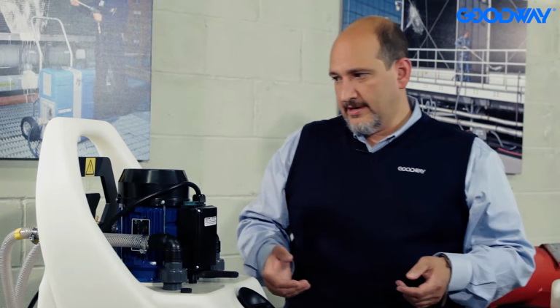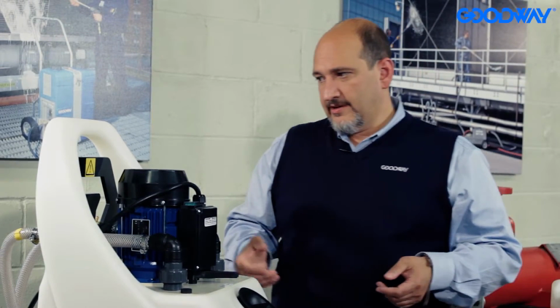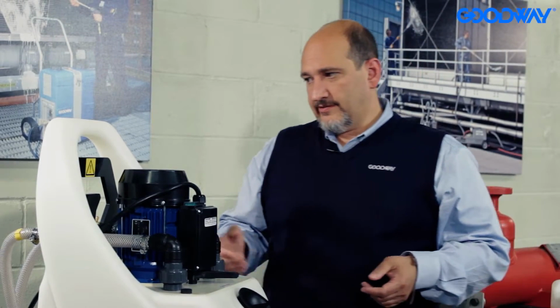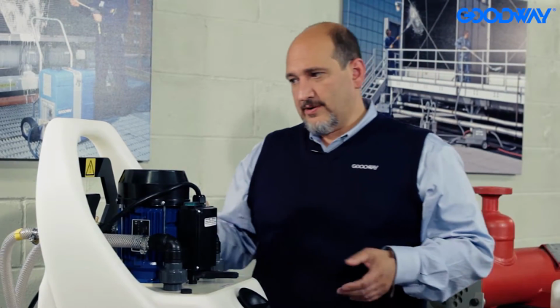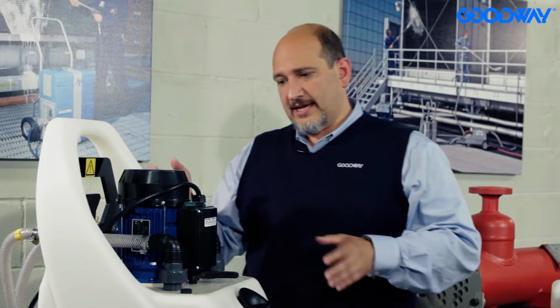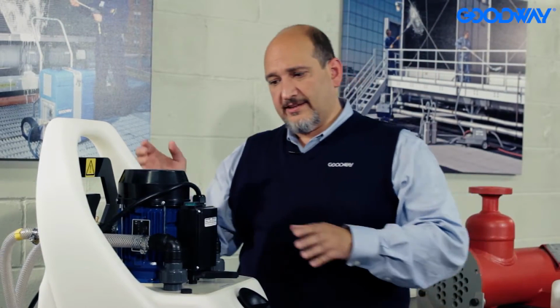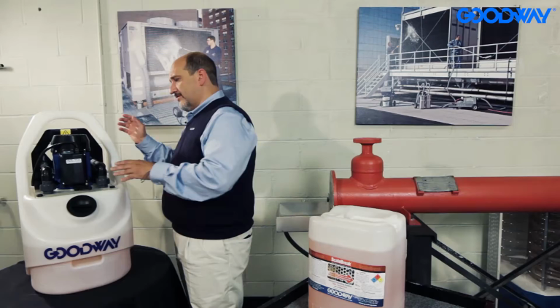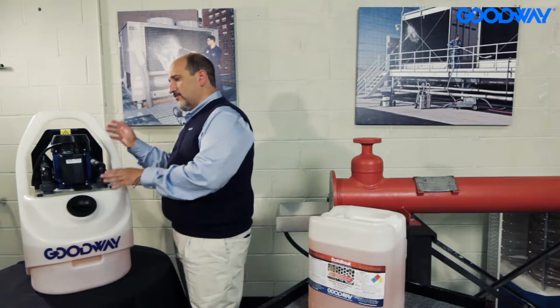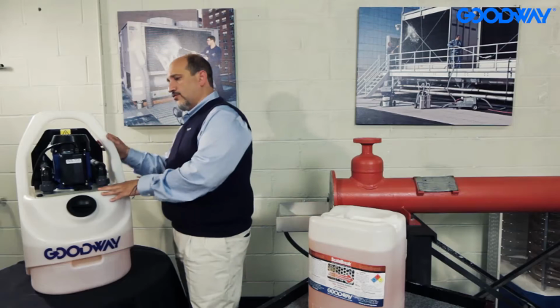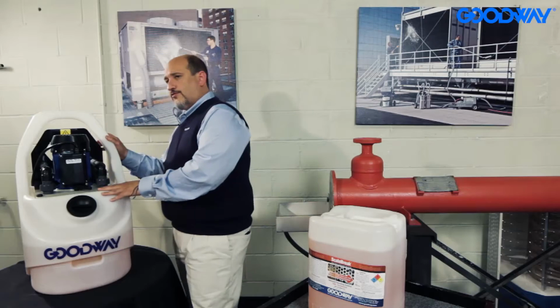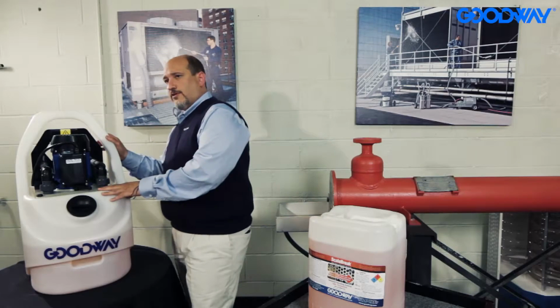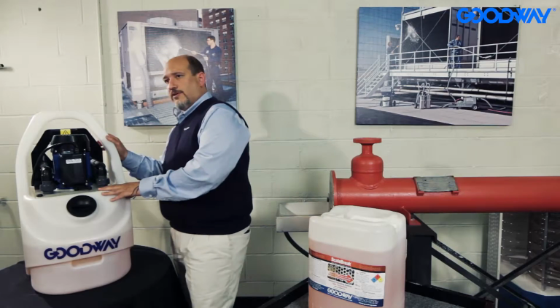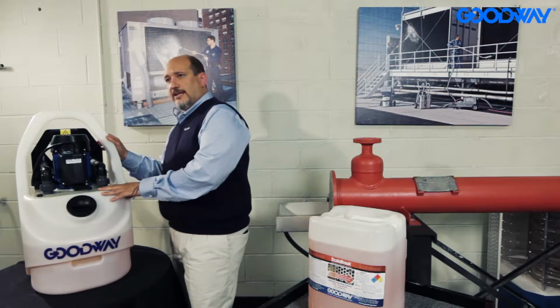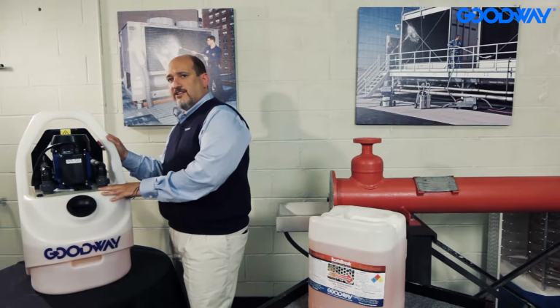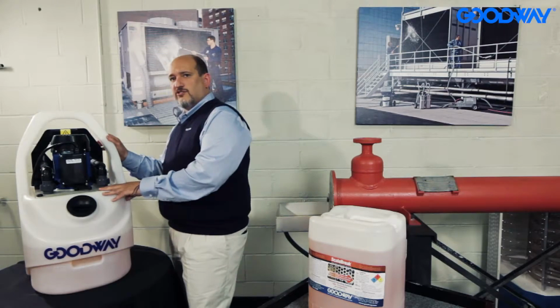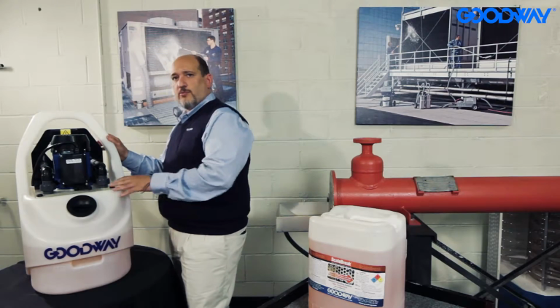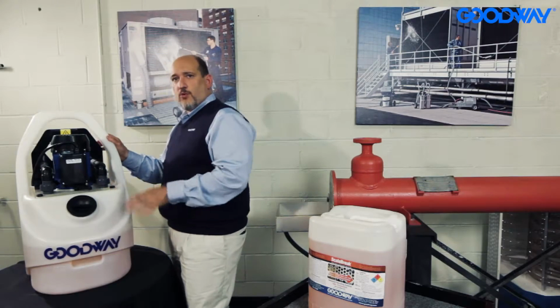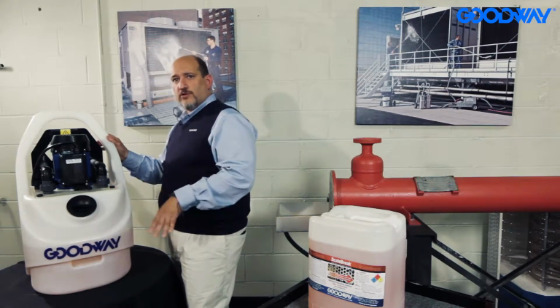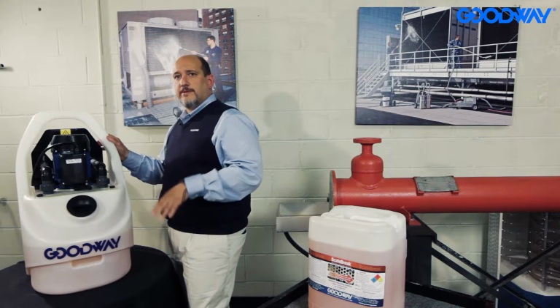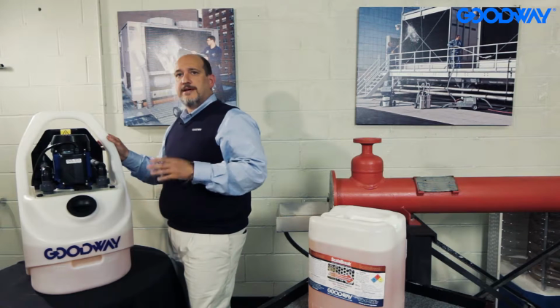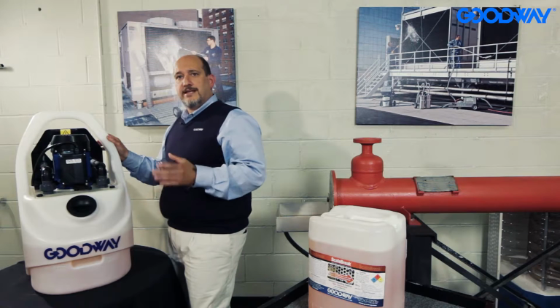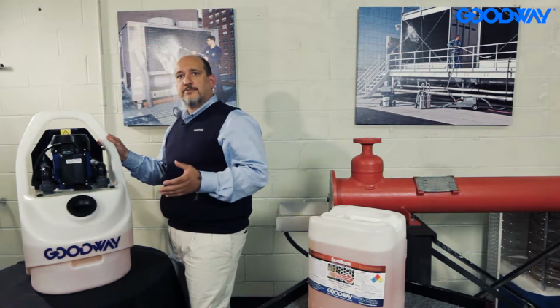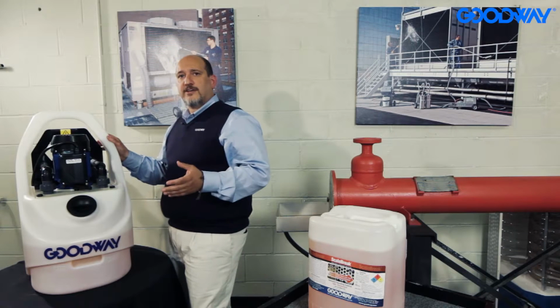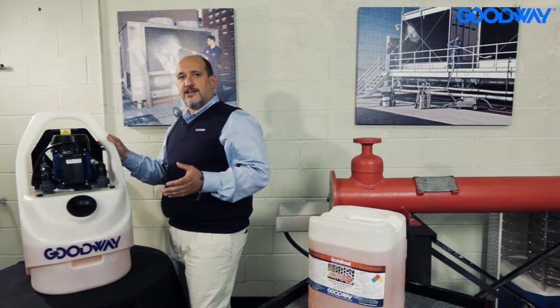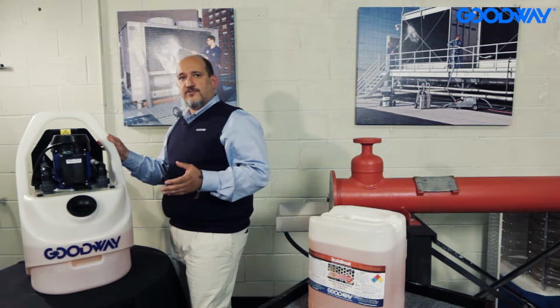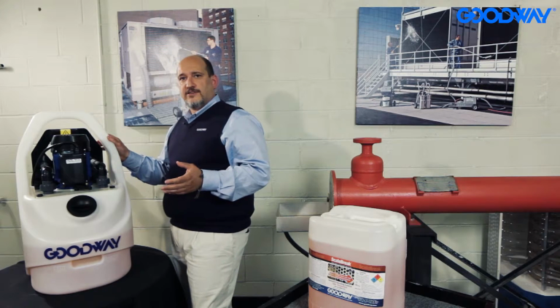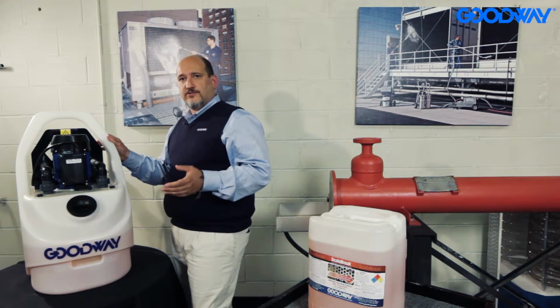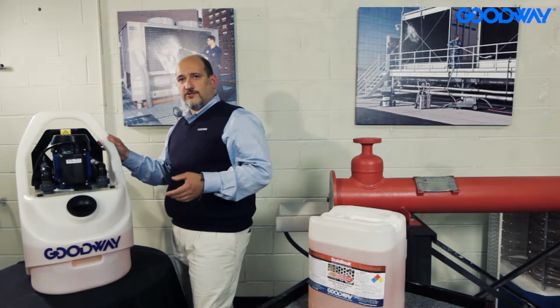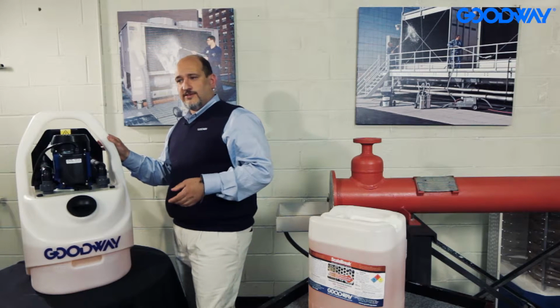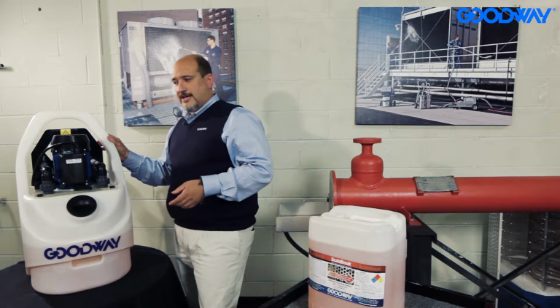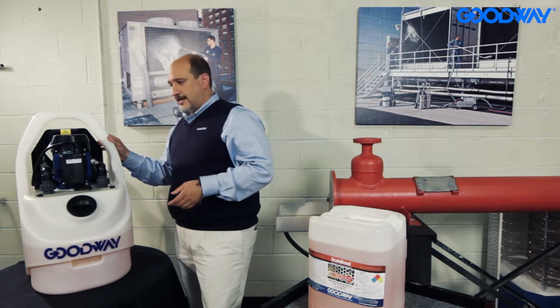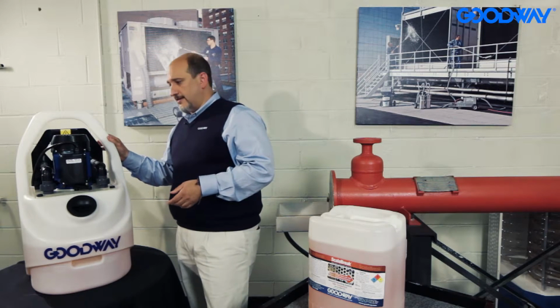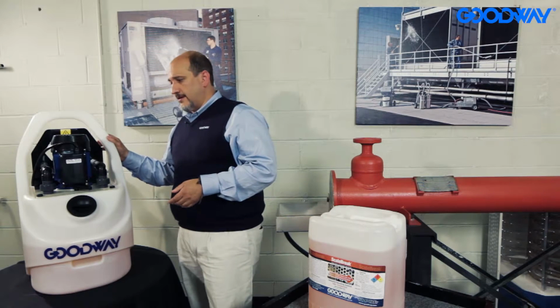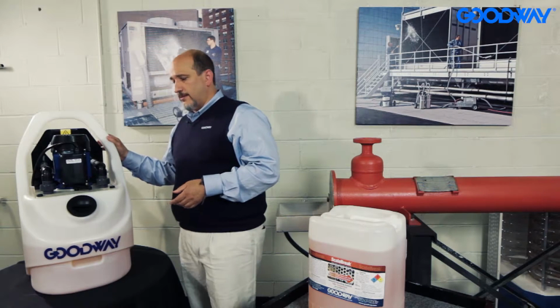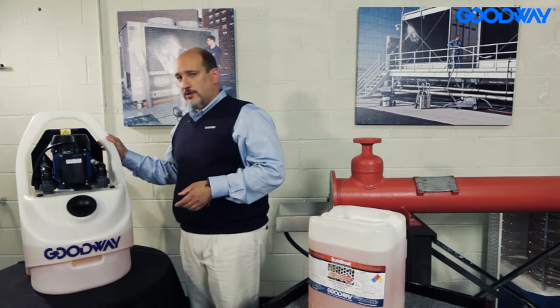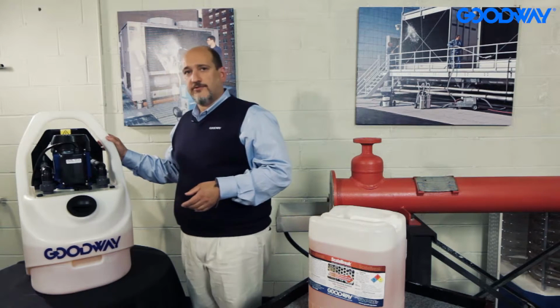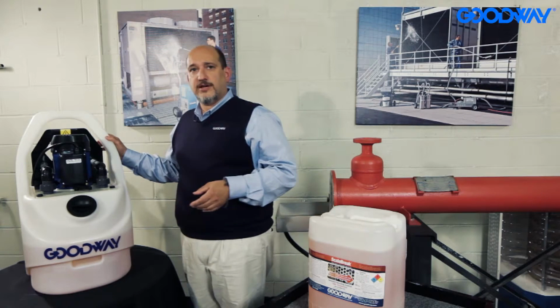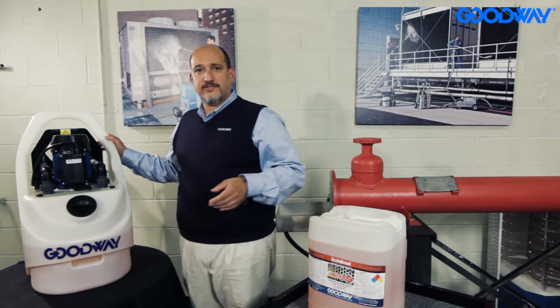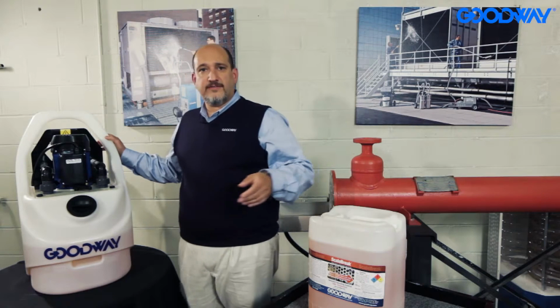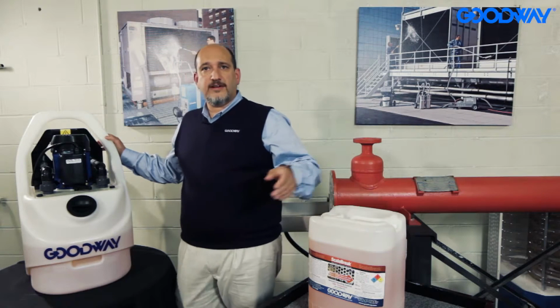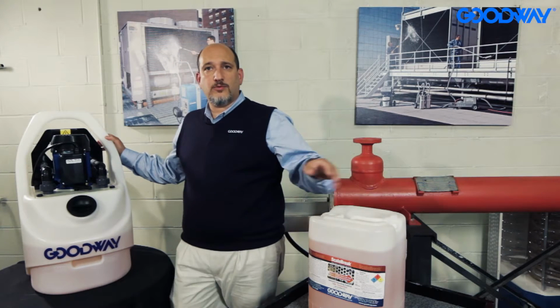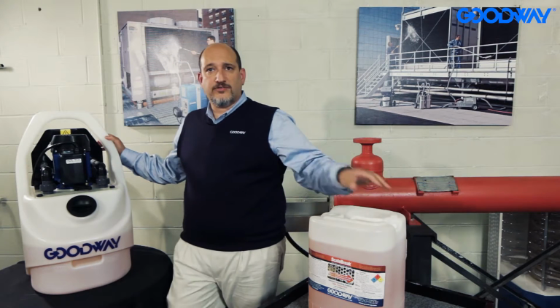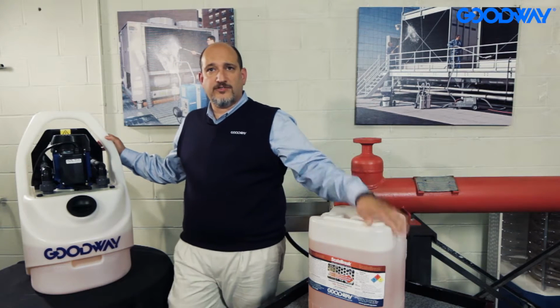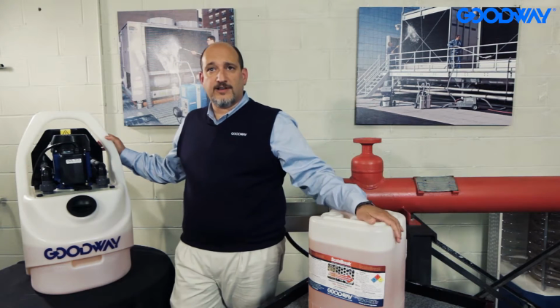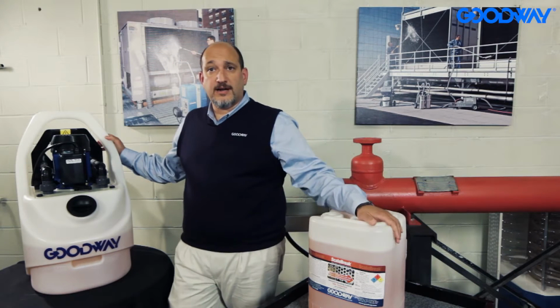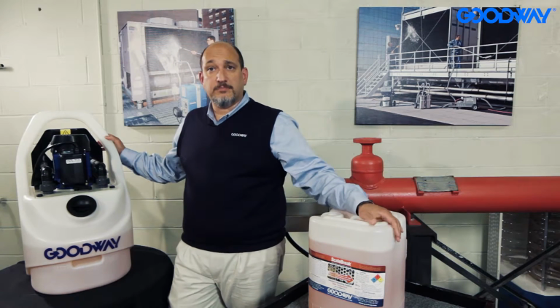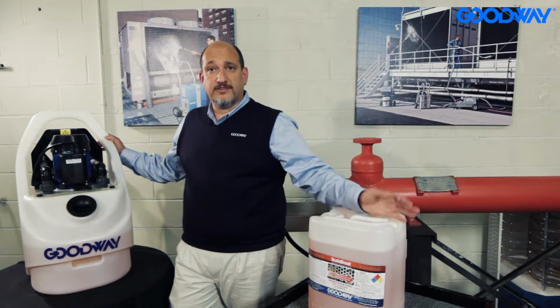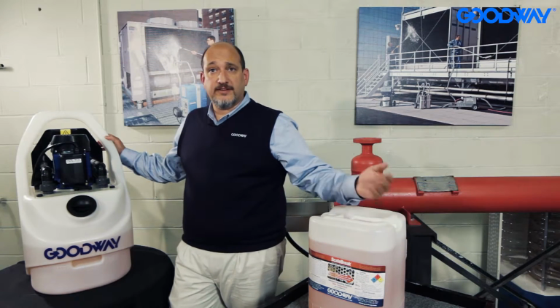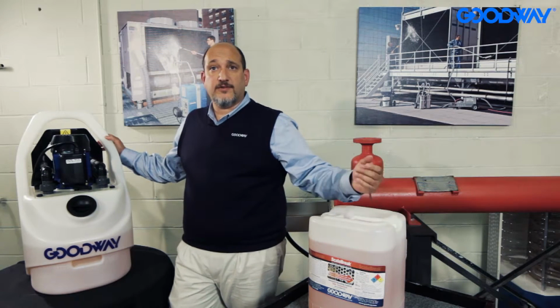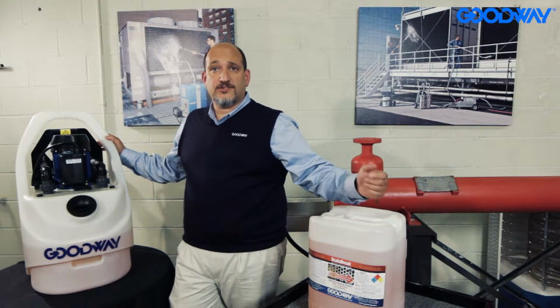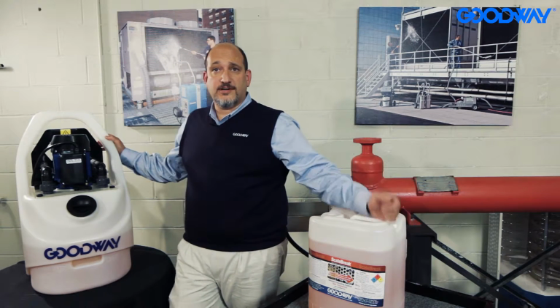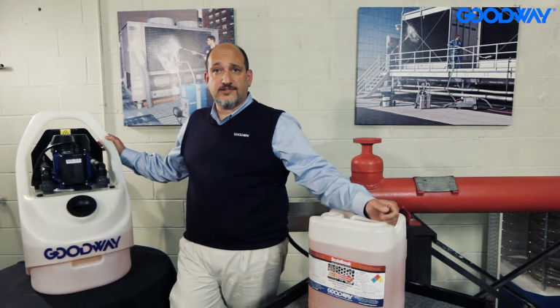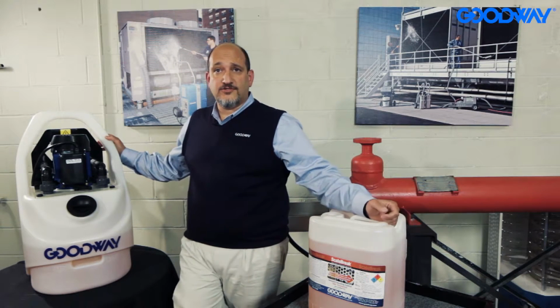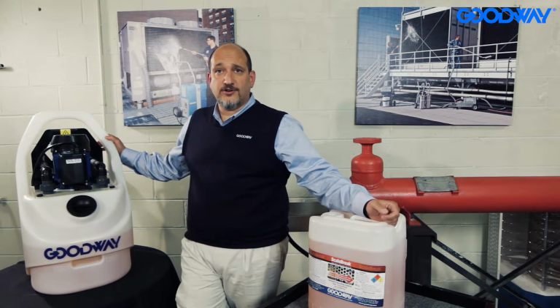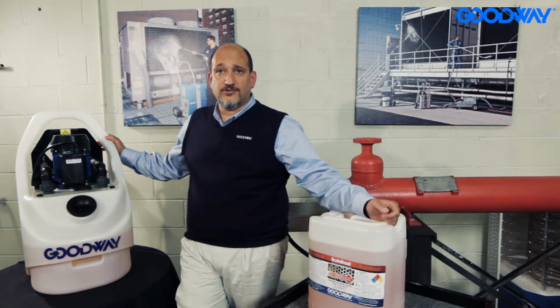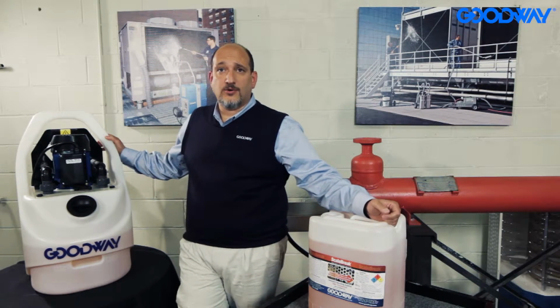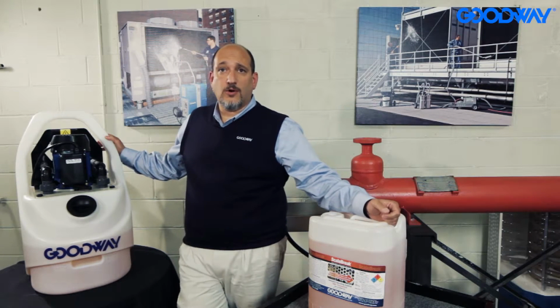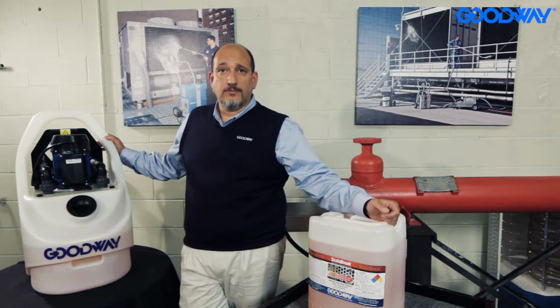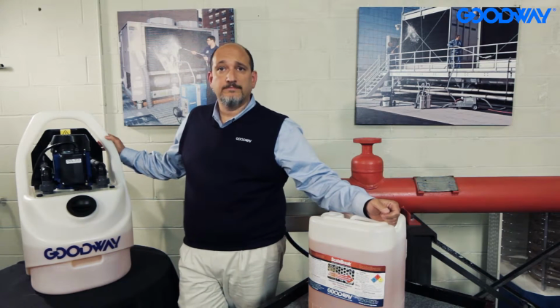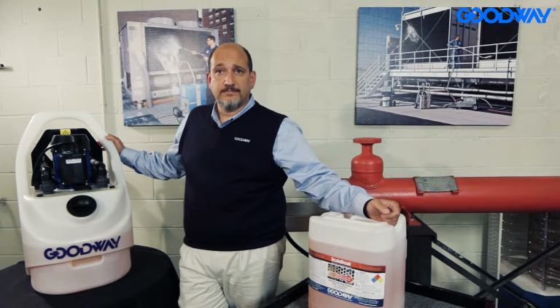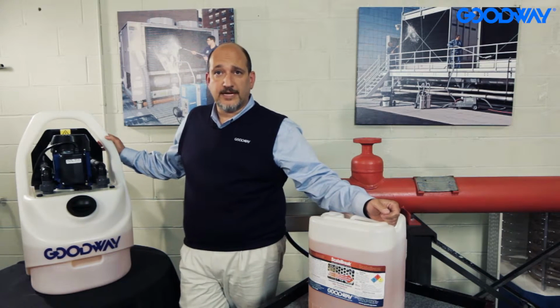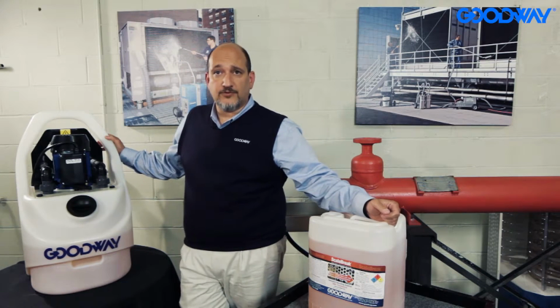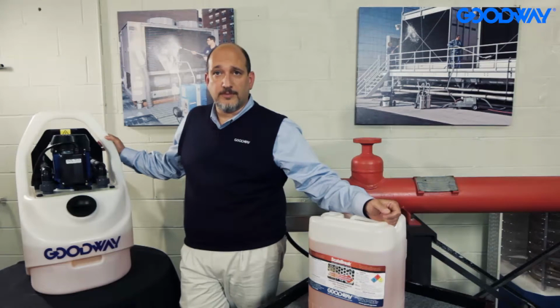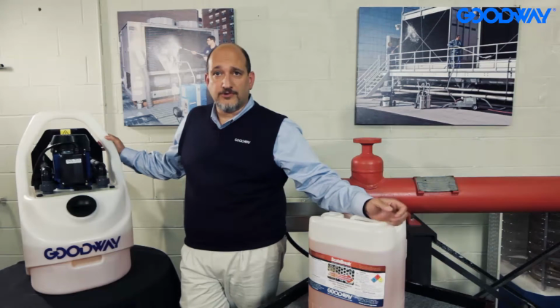So again, this is used for cleaning small to medium sized vessels. If you have any questions on it, please give our sales engineers a call. Thanks very much.